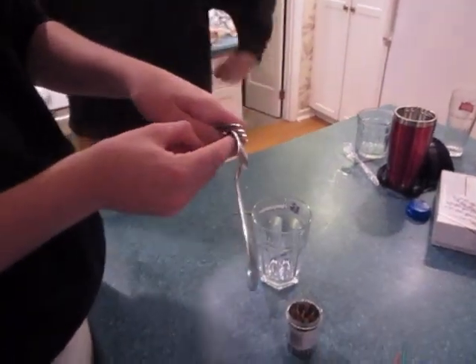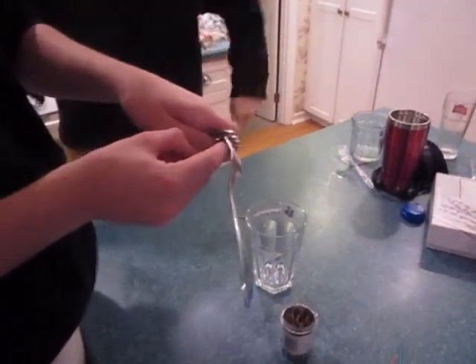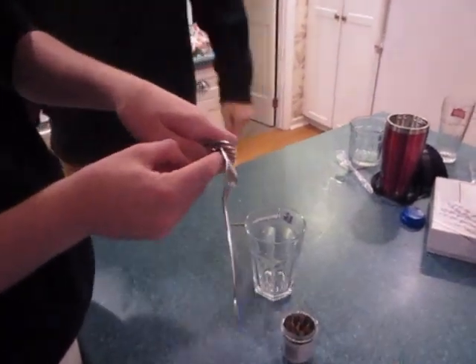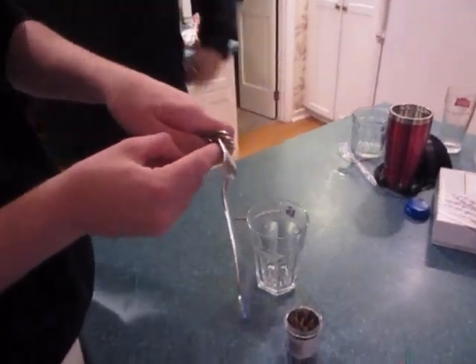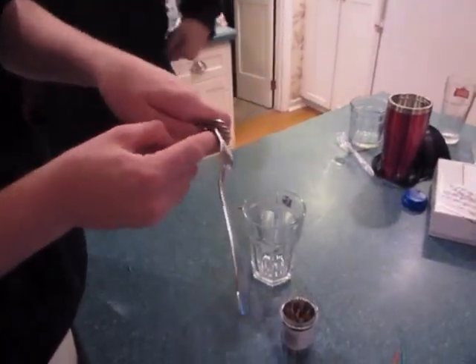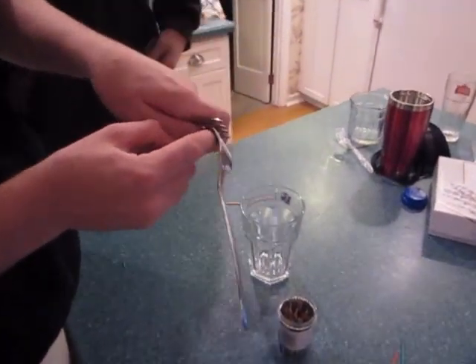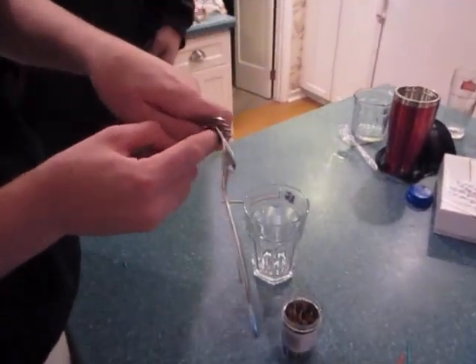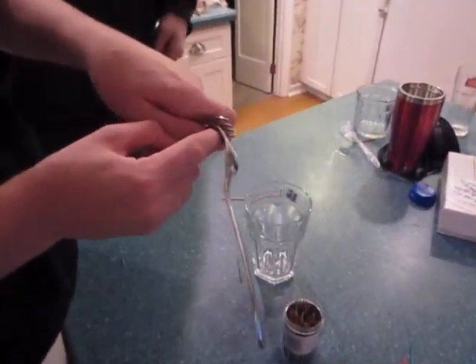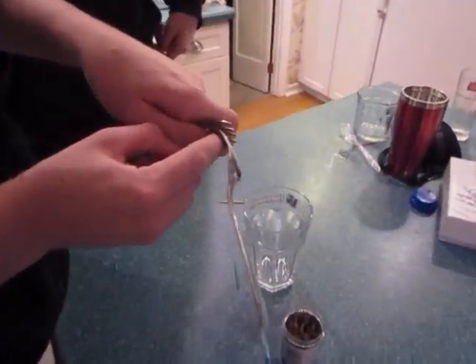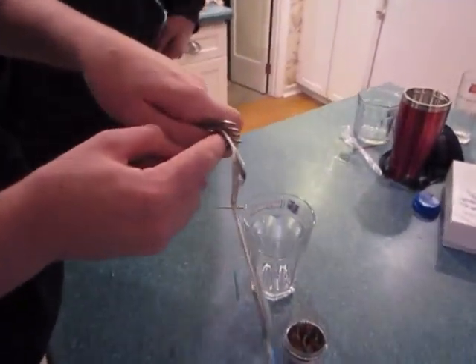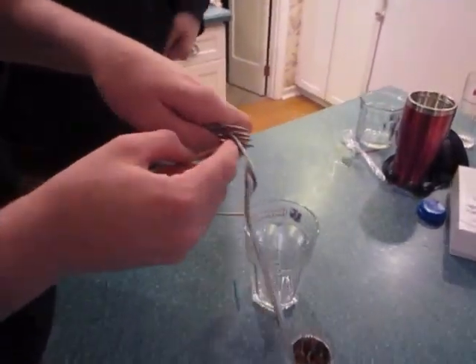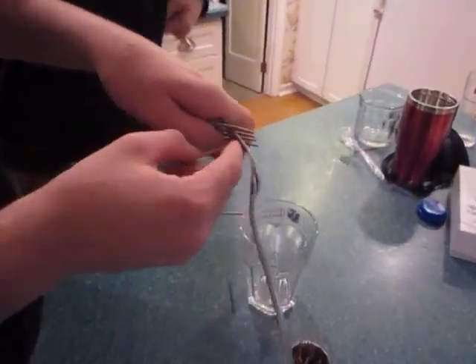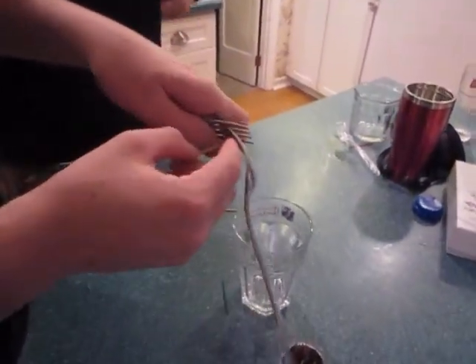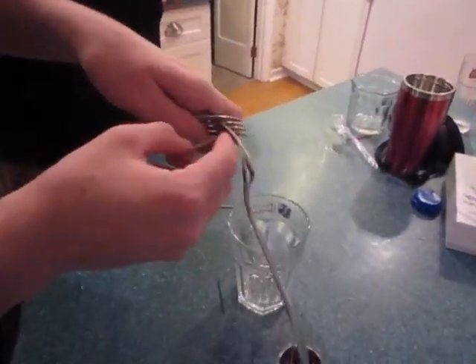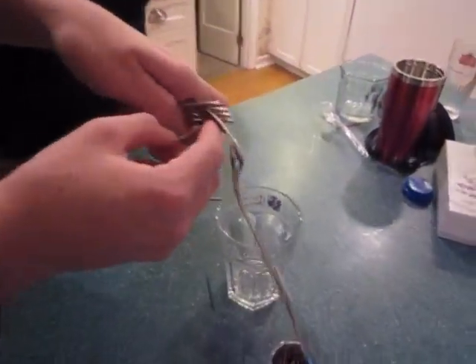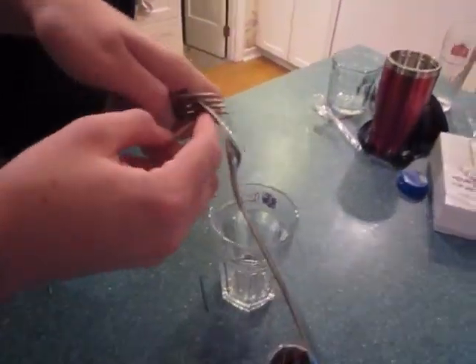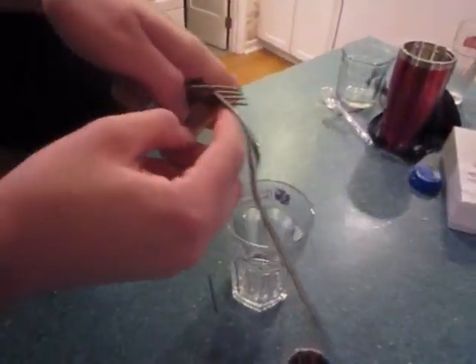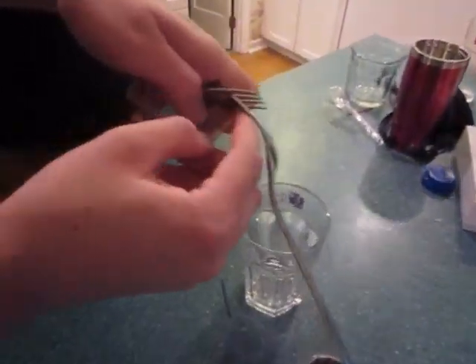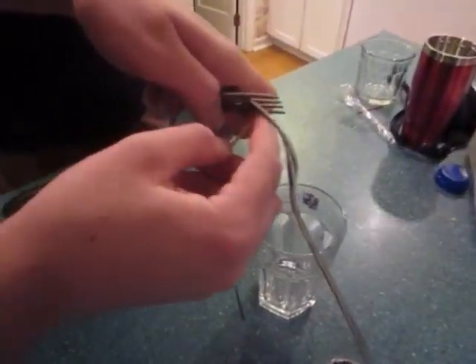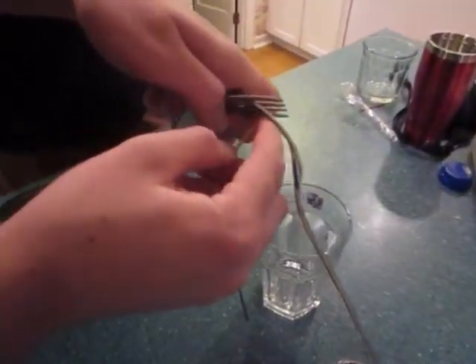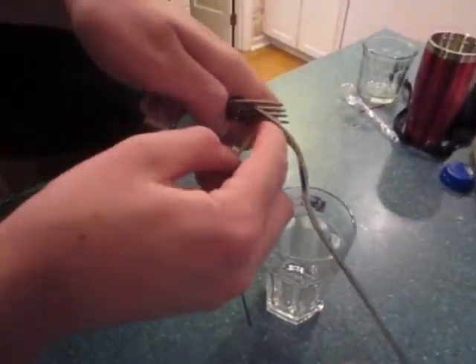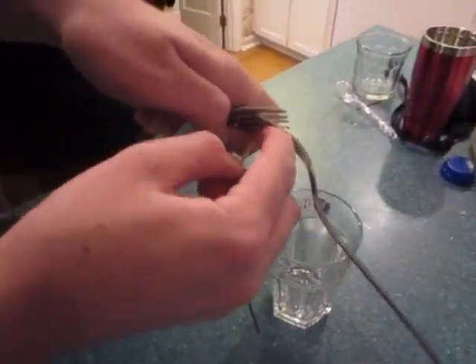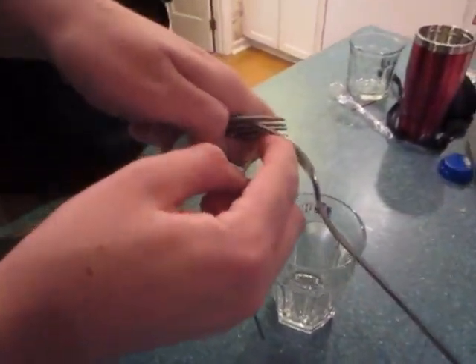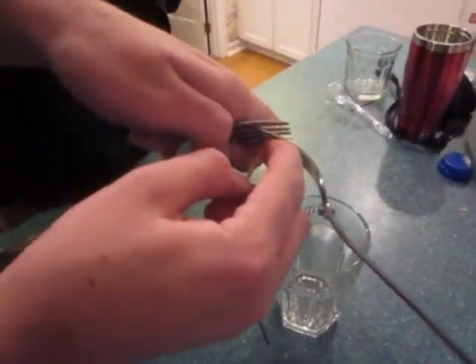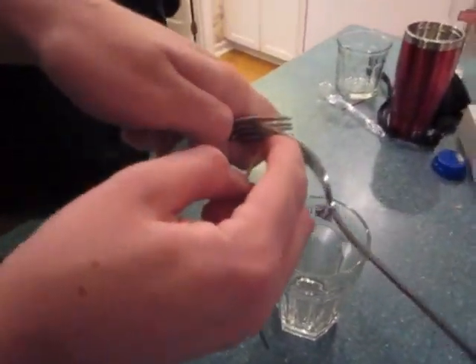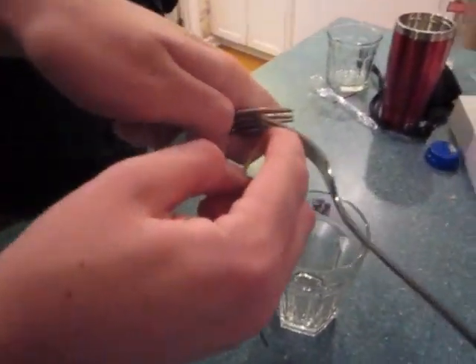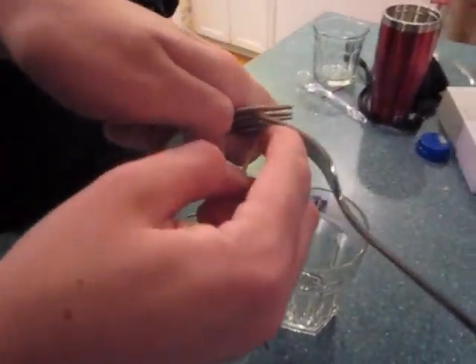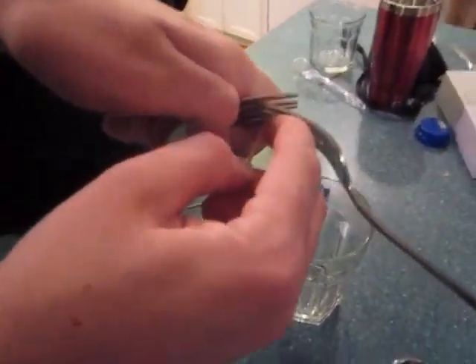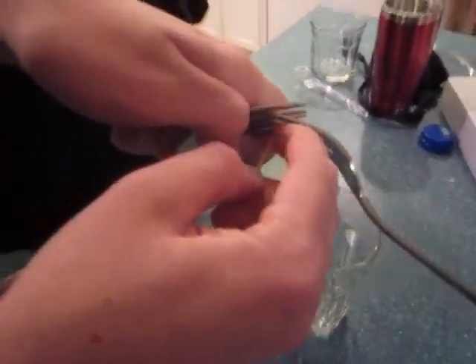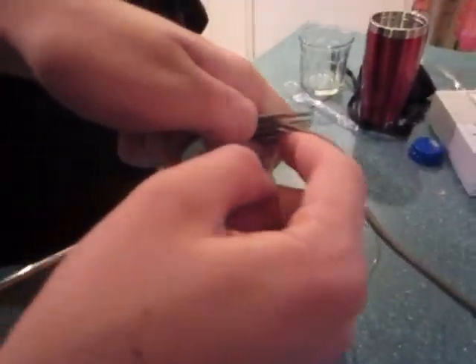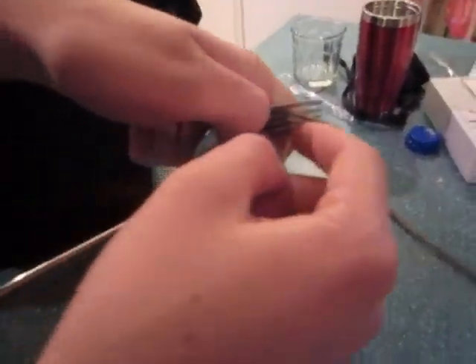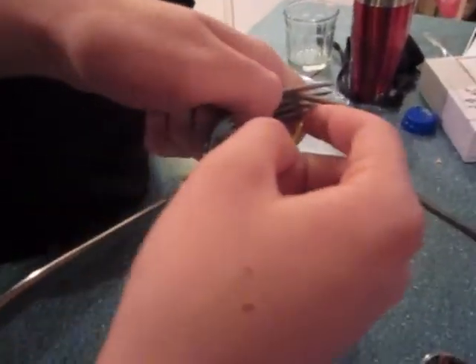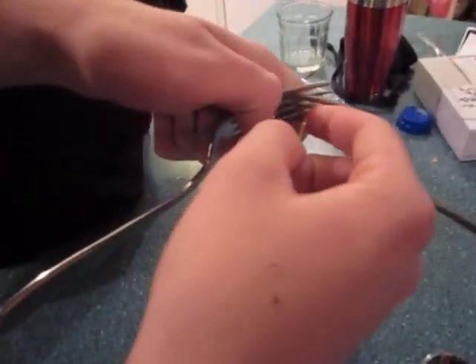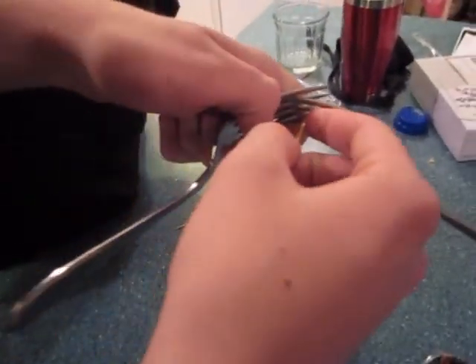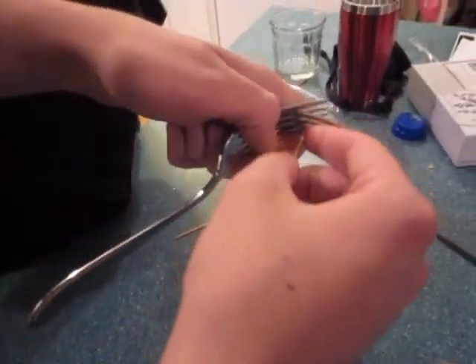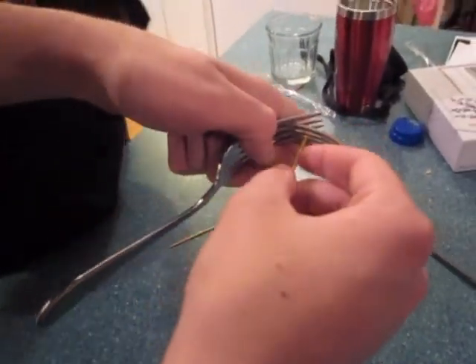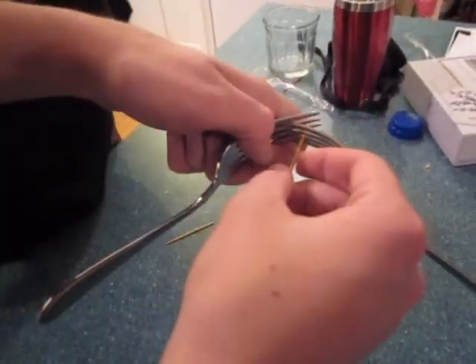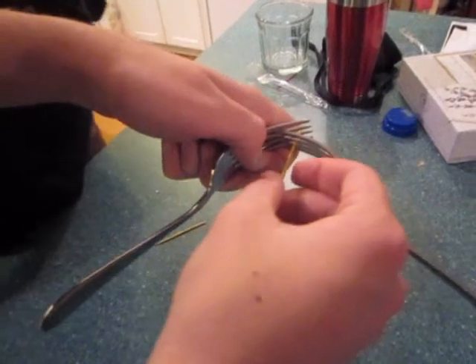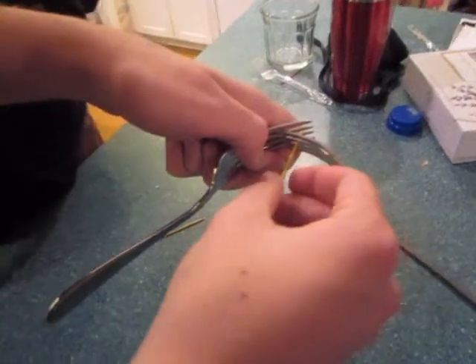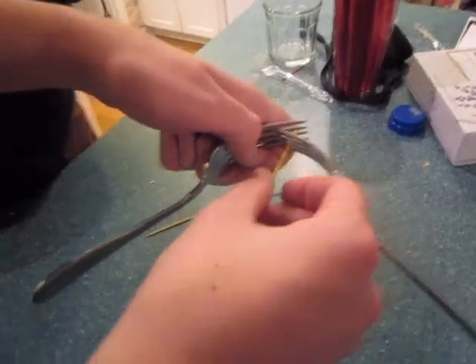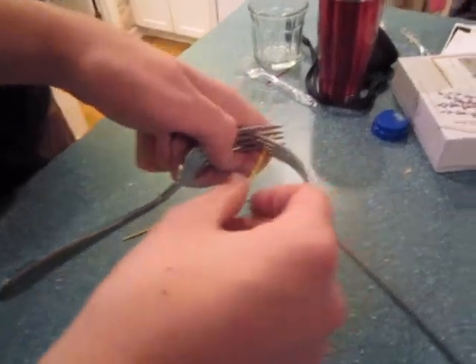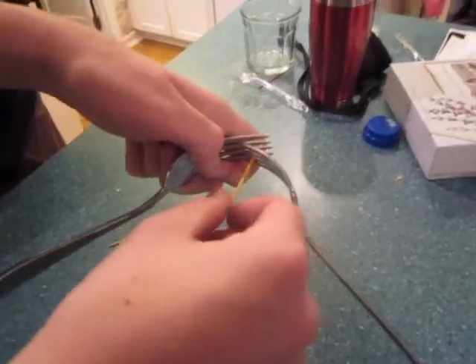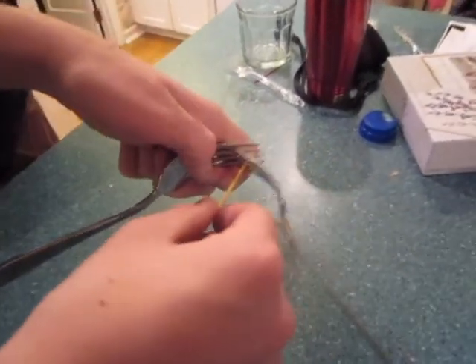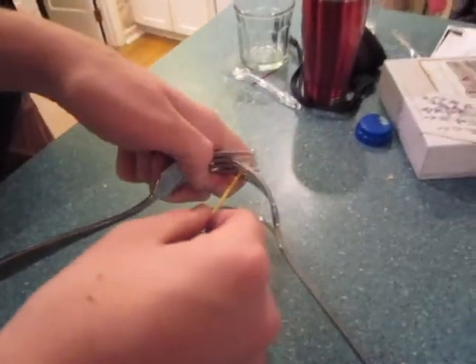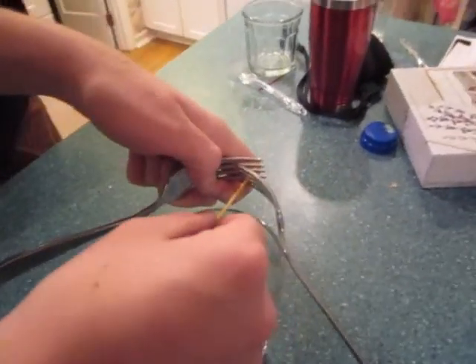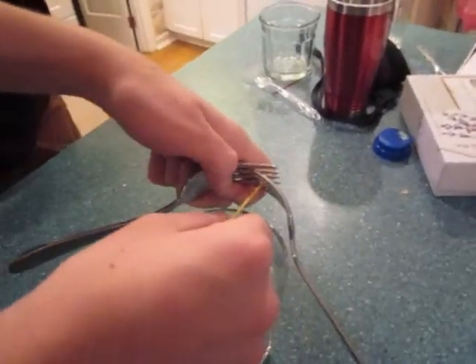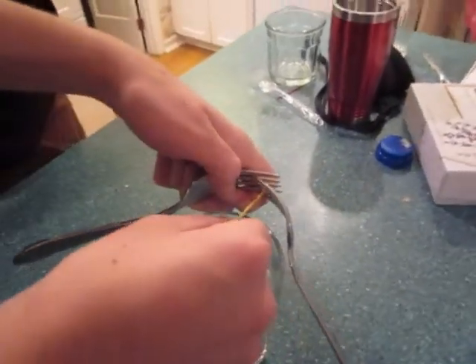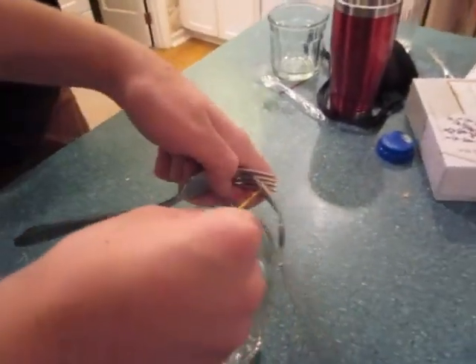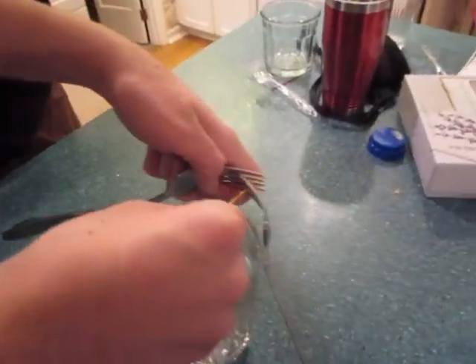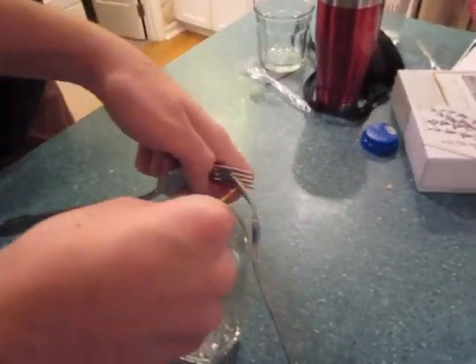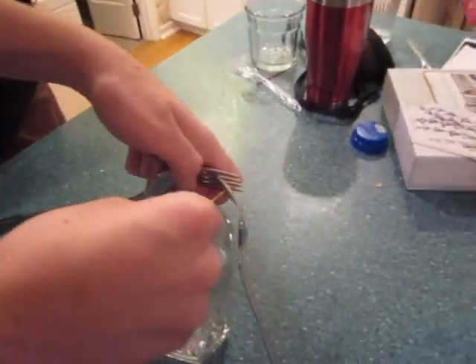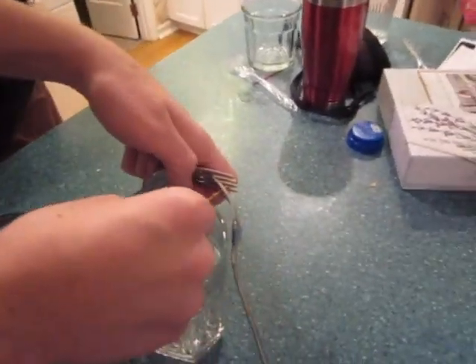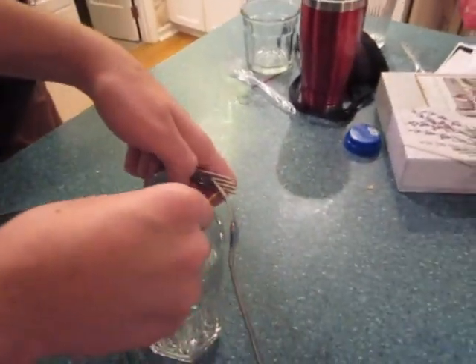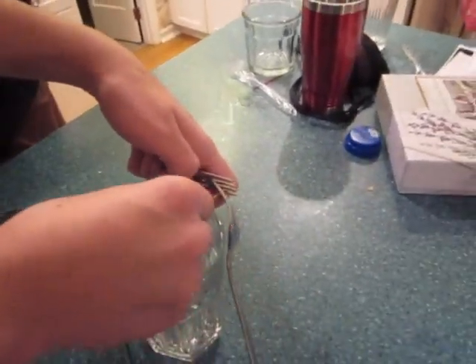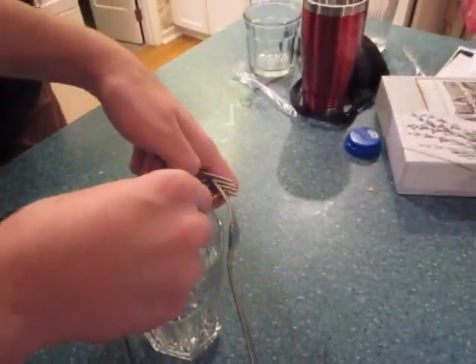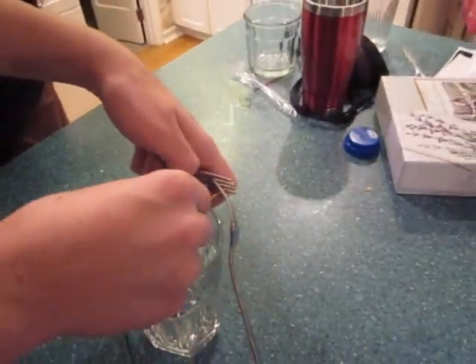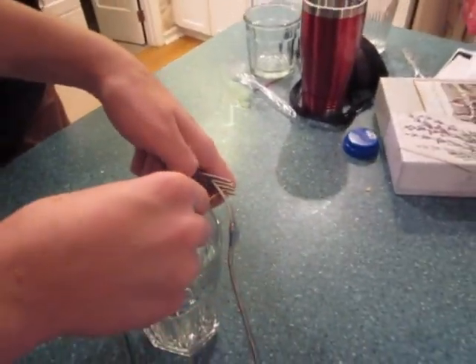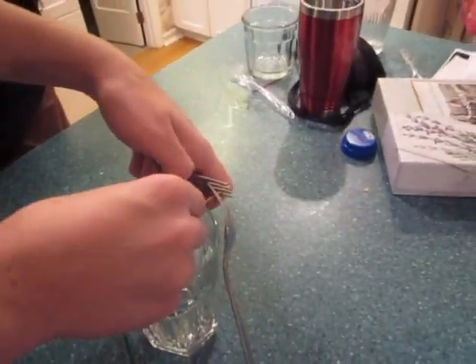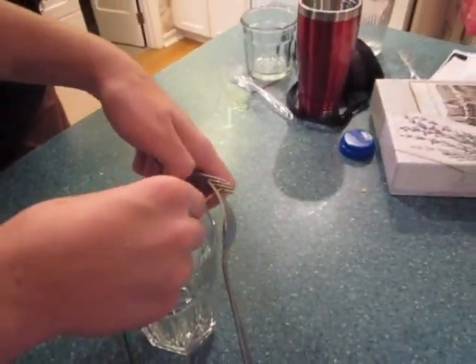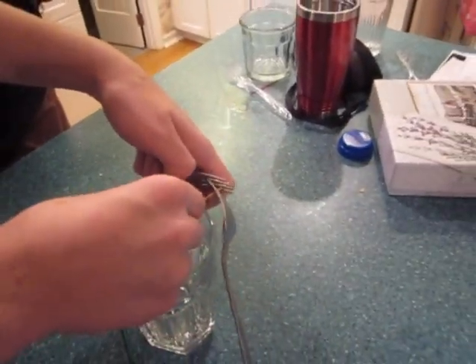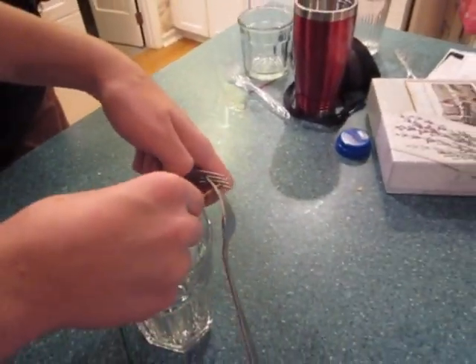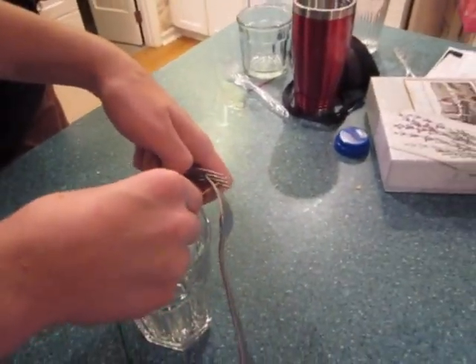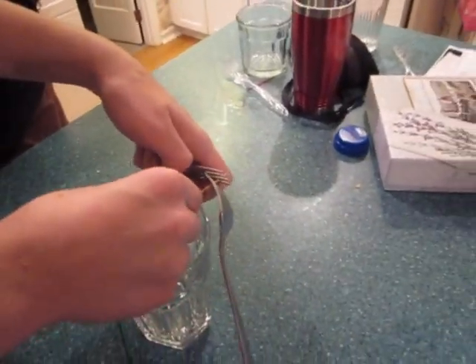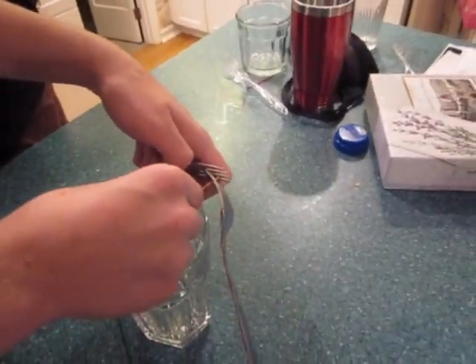As you can see, all three are wedged together. Now put it on the edge of the cup.